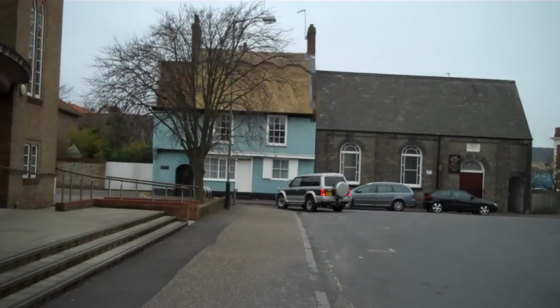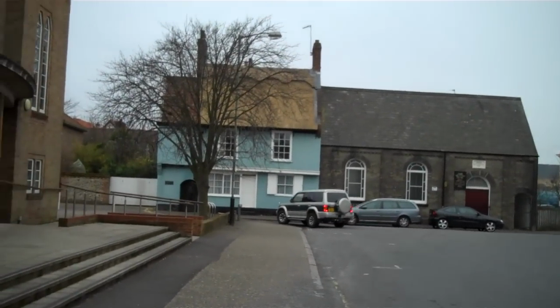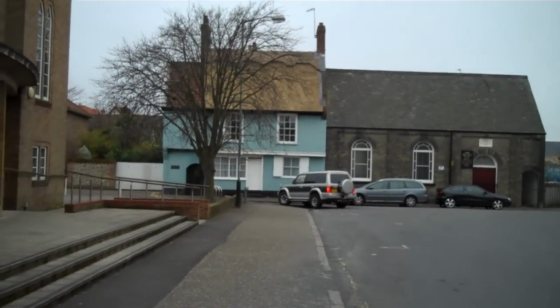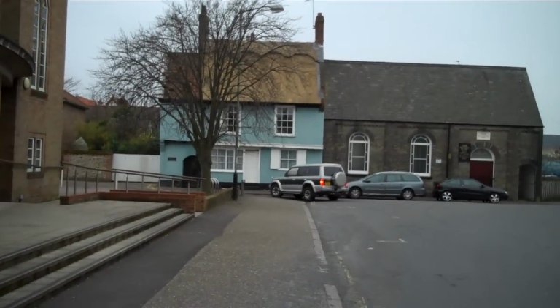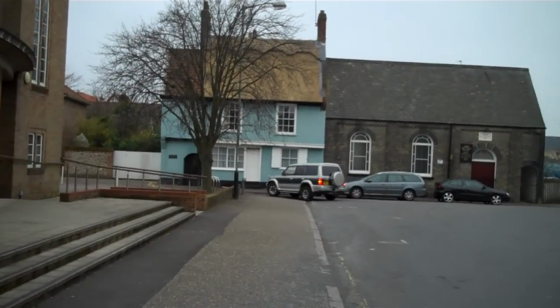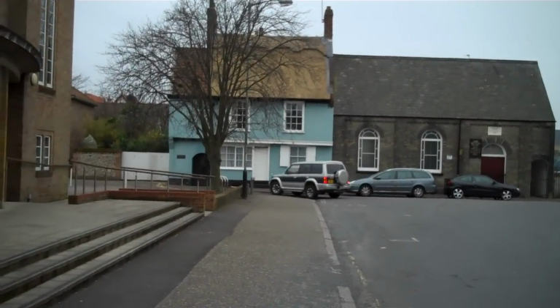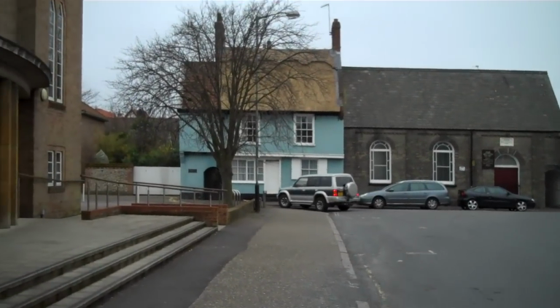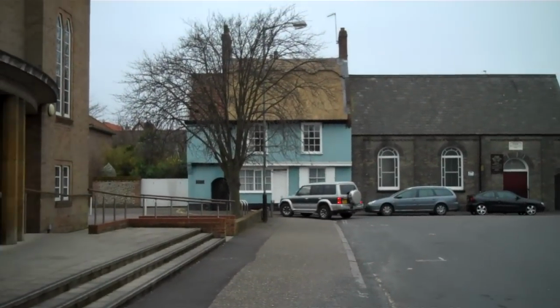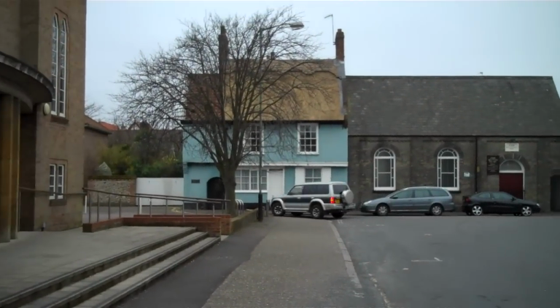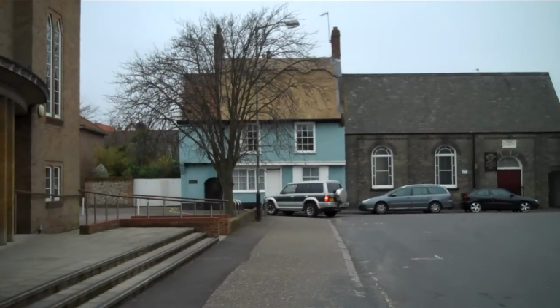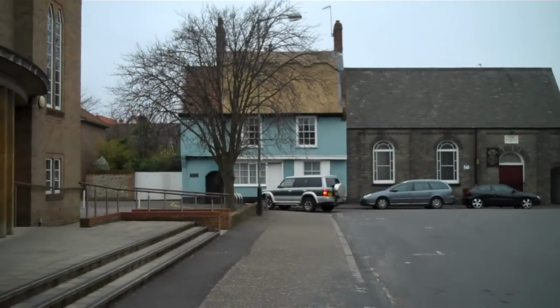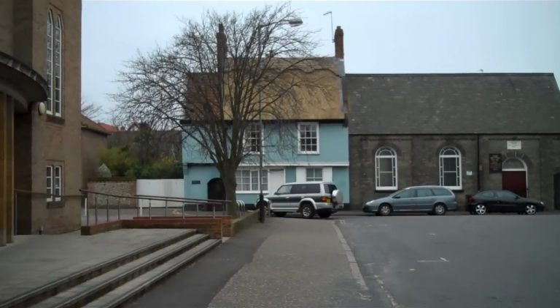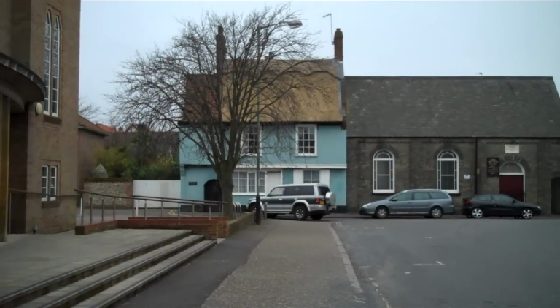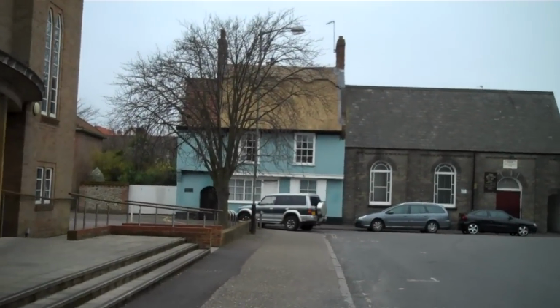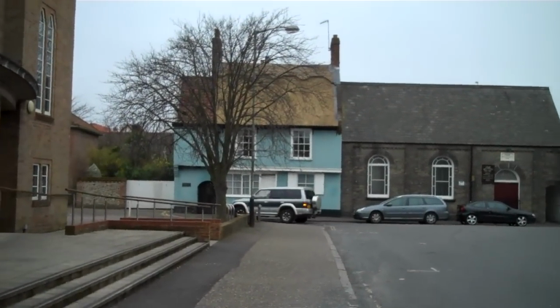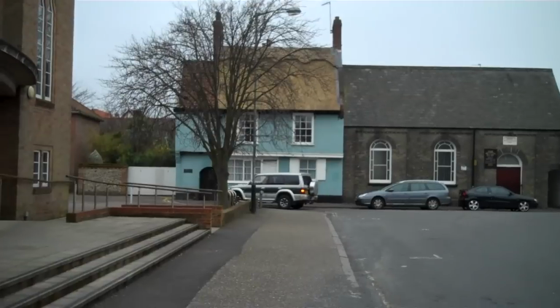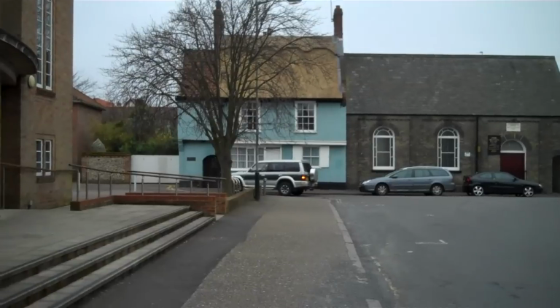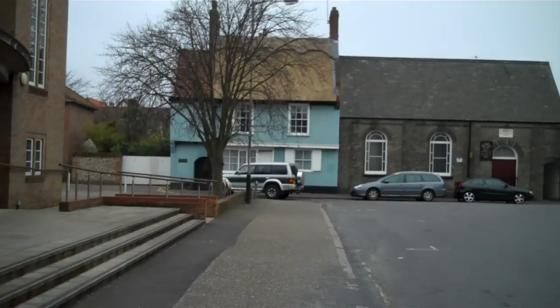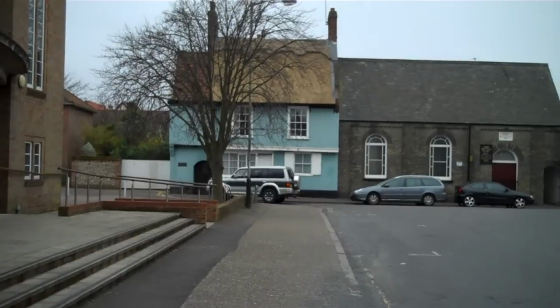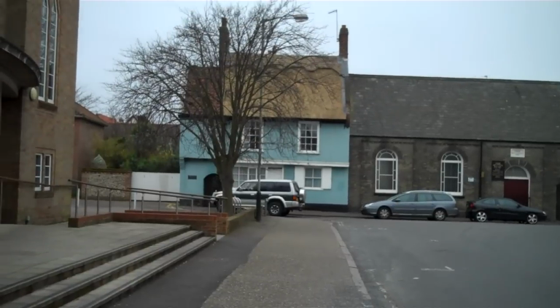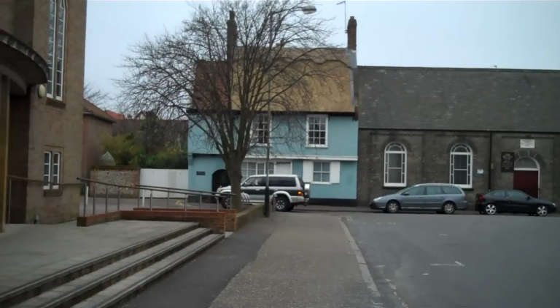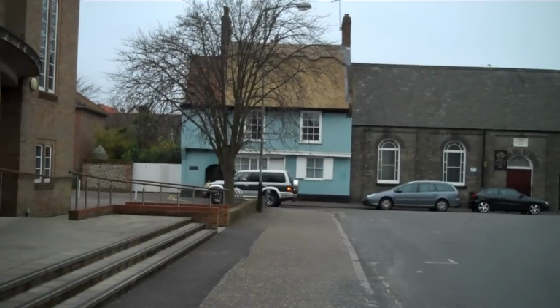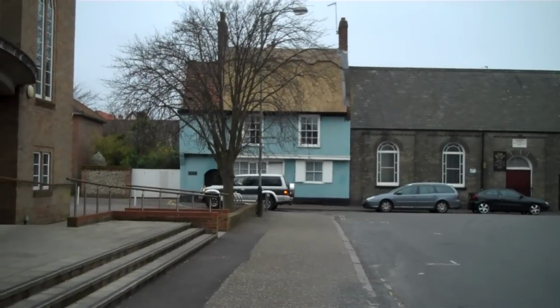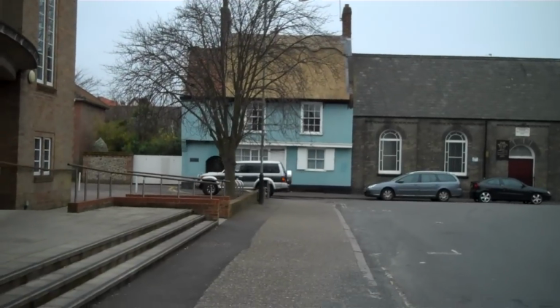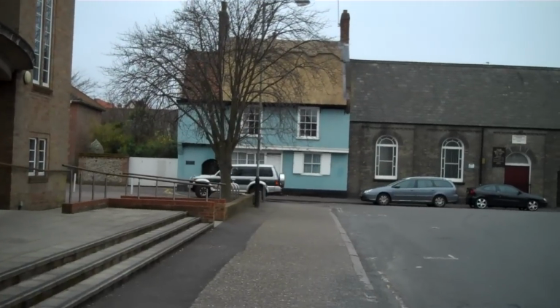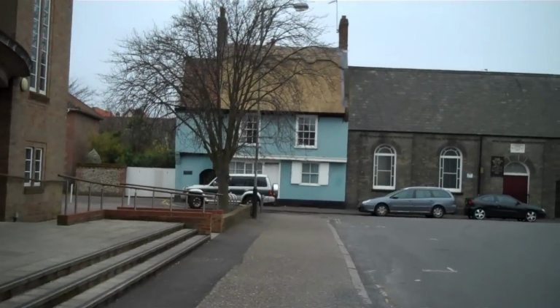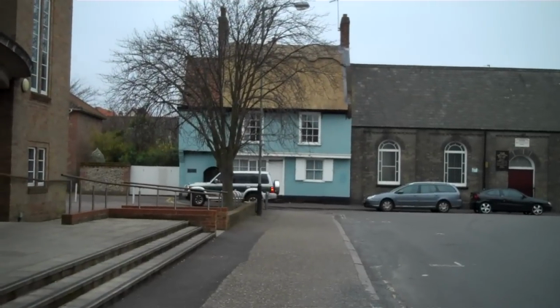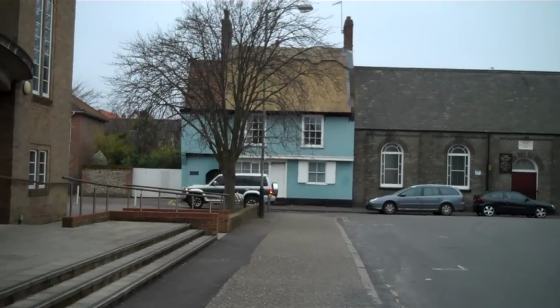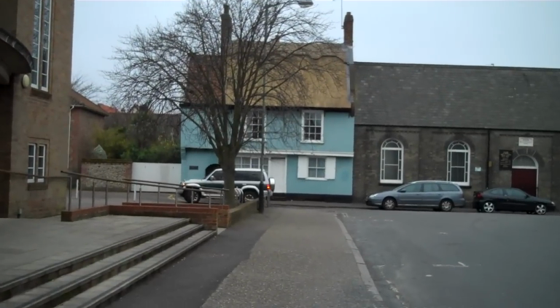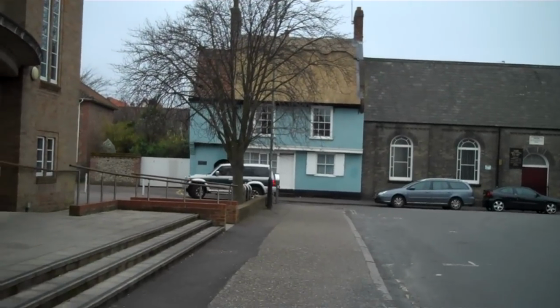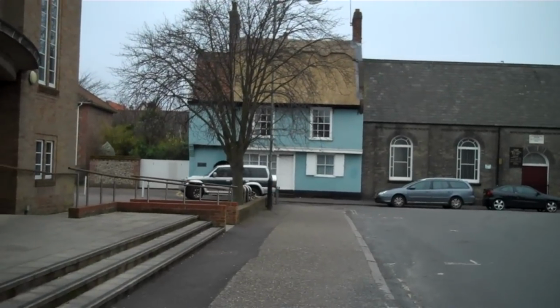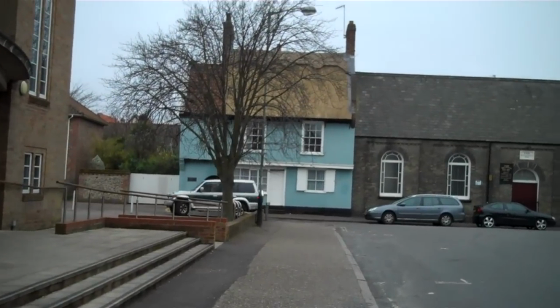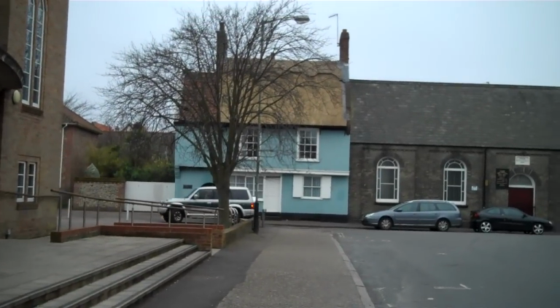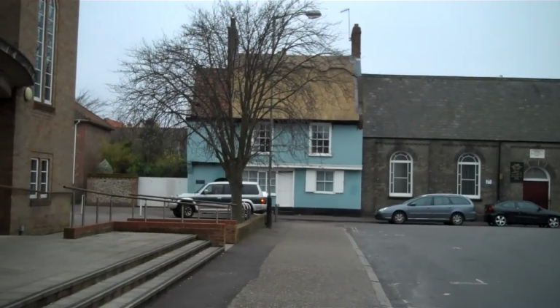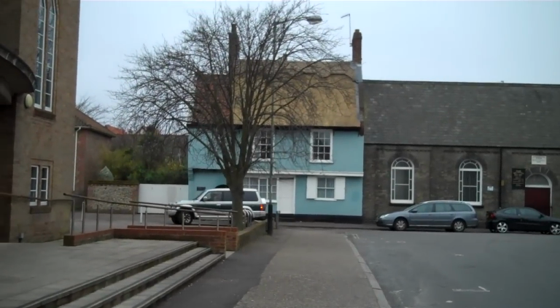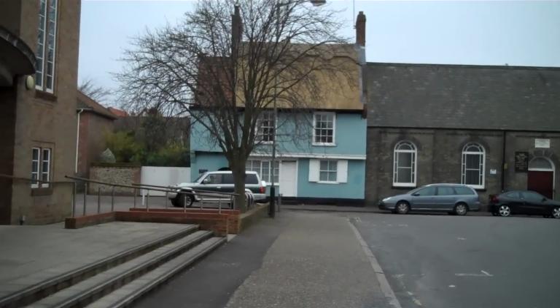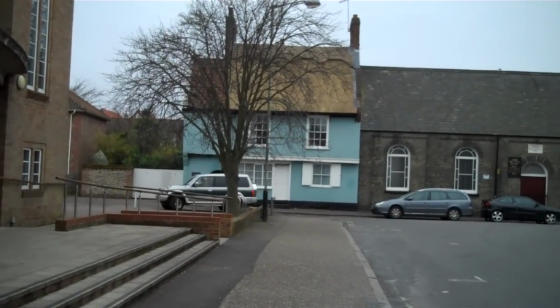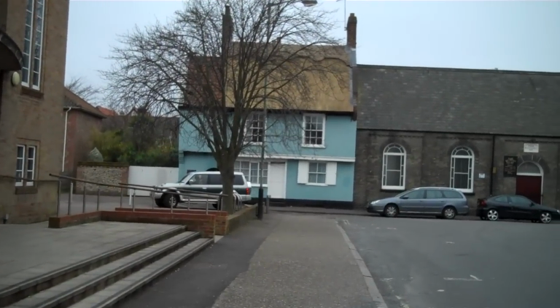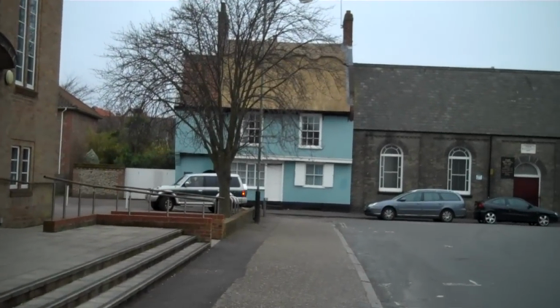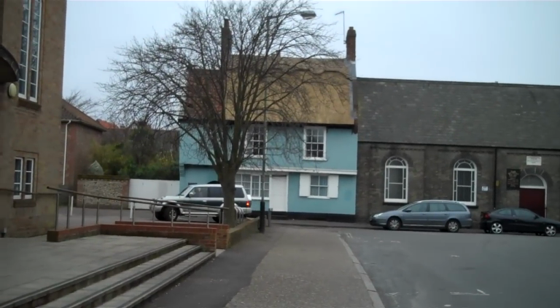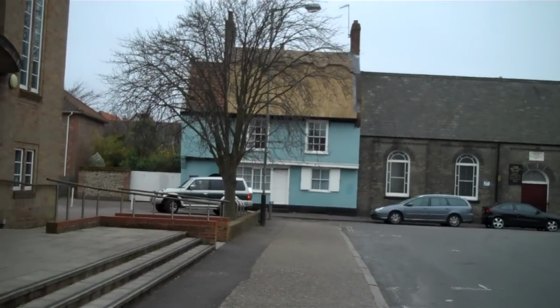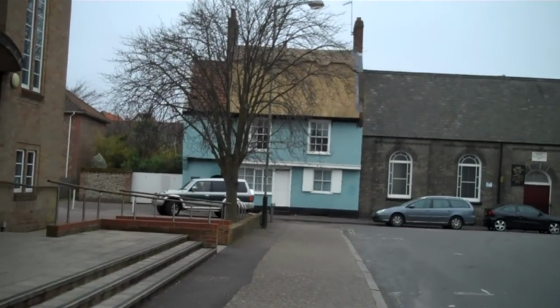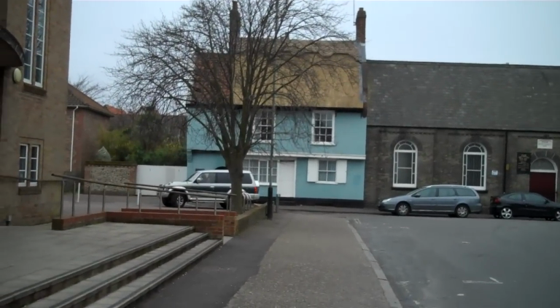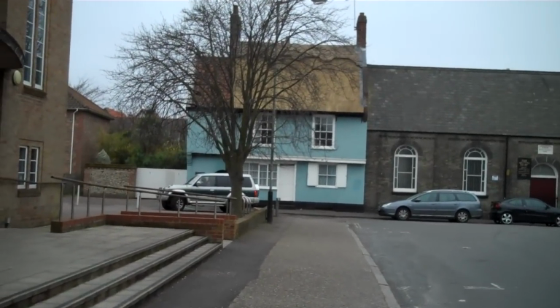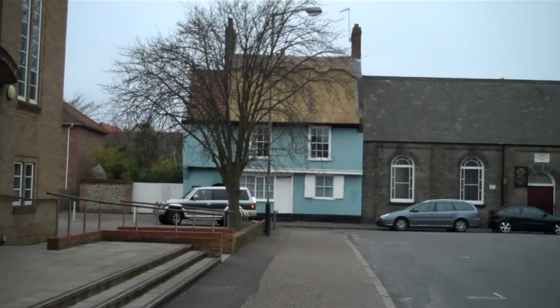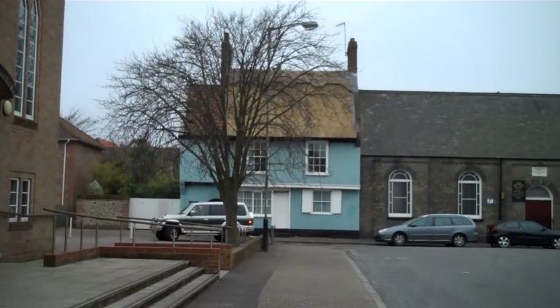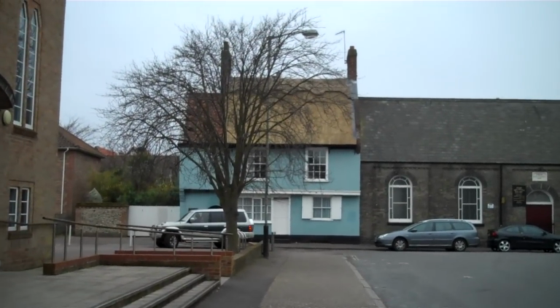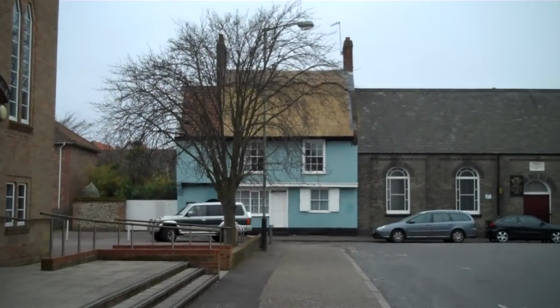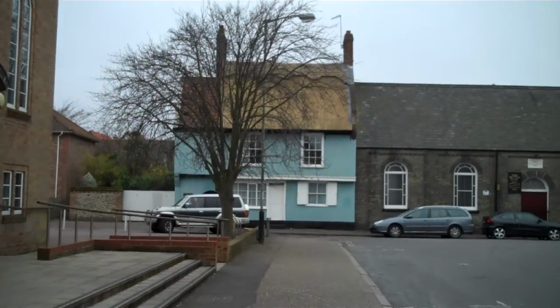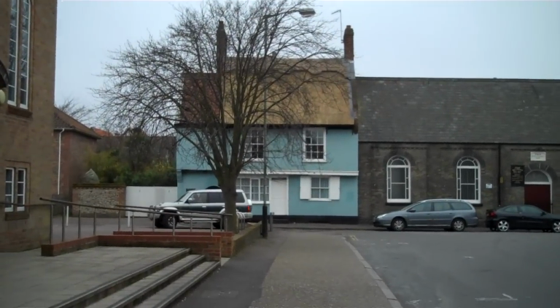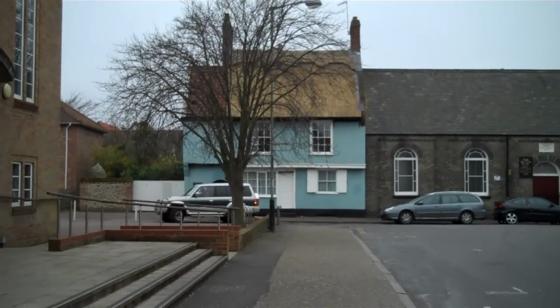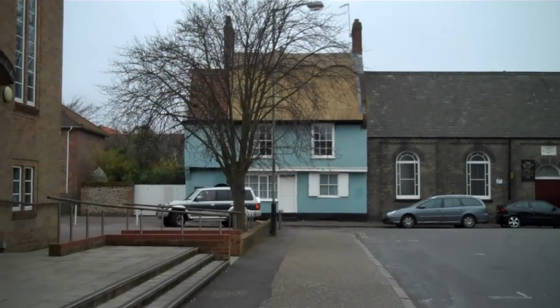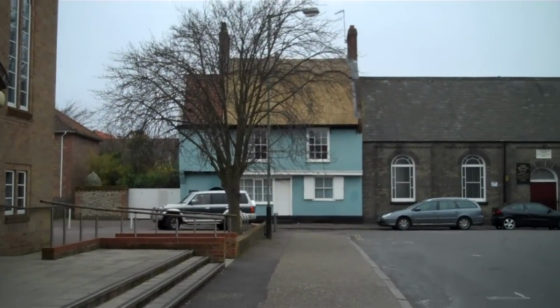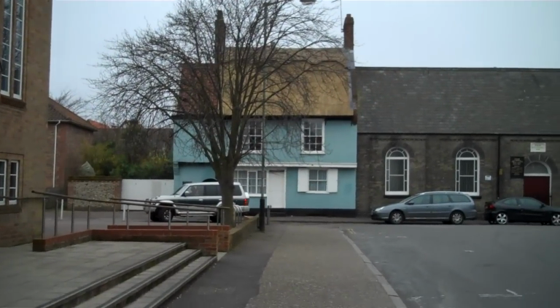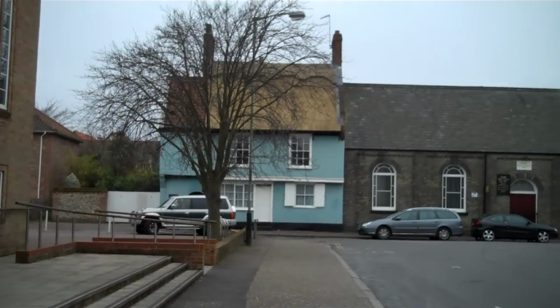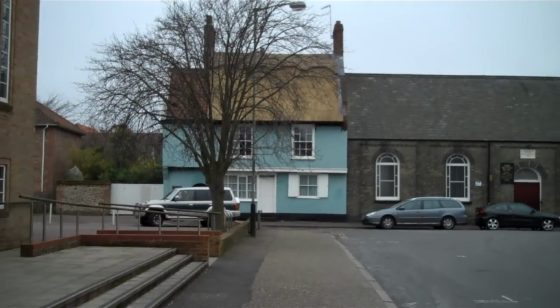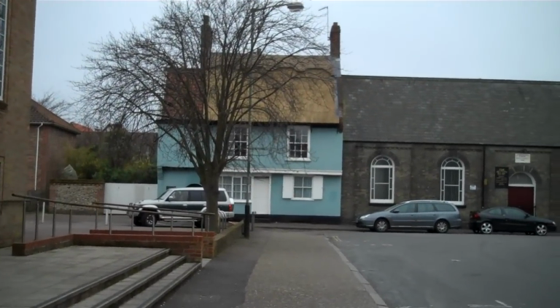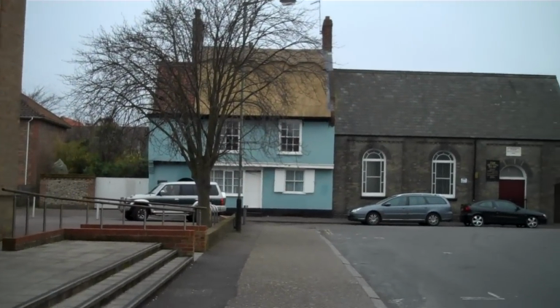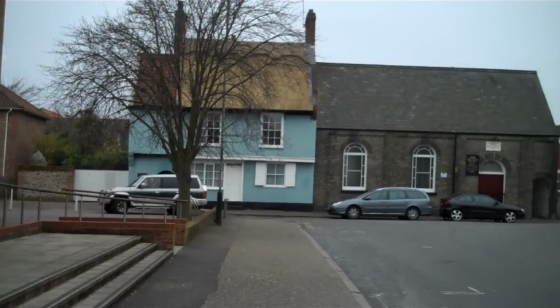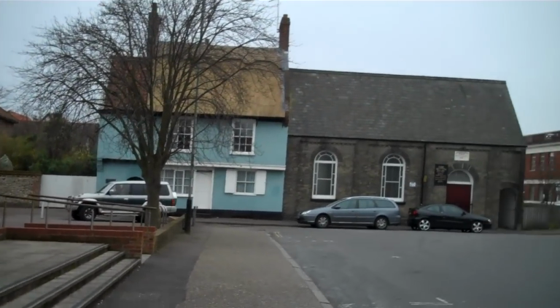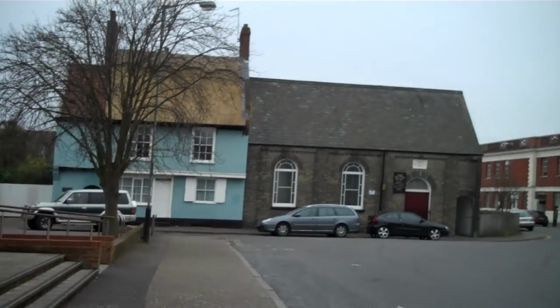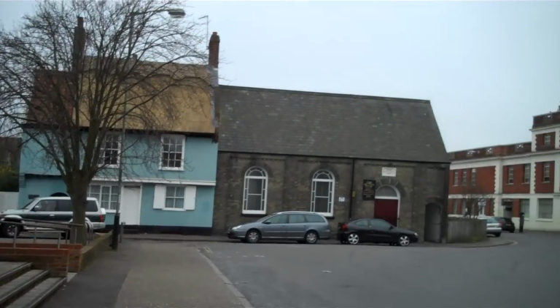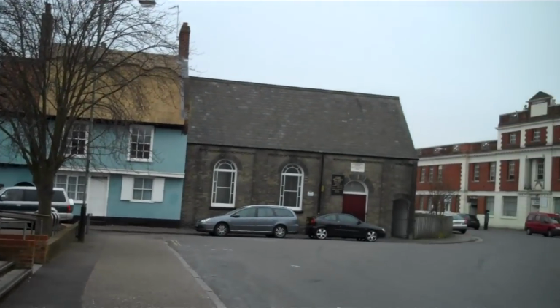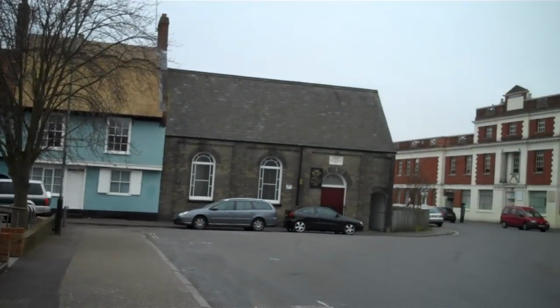To start off we've got this house down here, which is from 1502 I think it is. Quite, quite attractive.